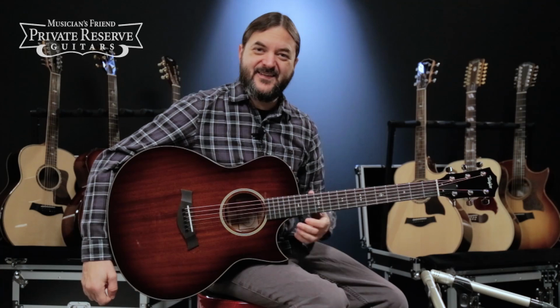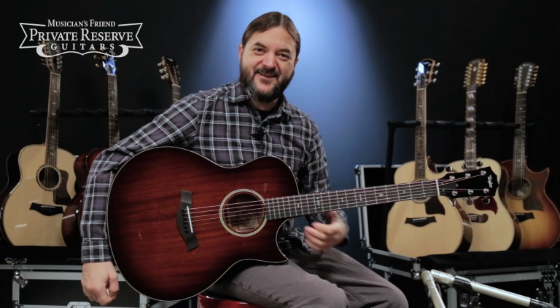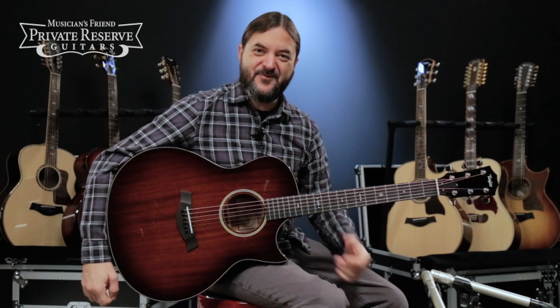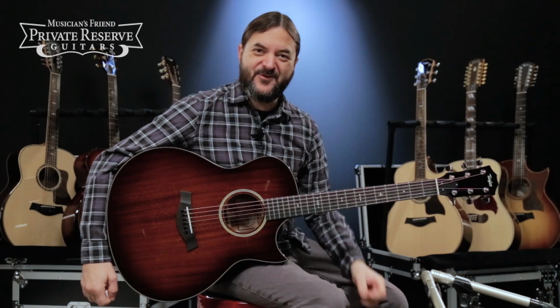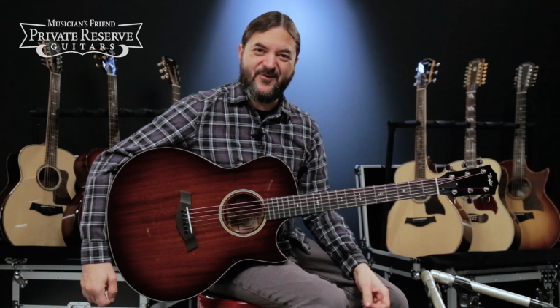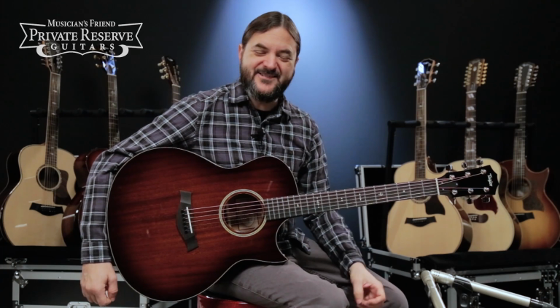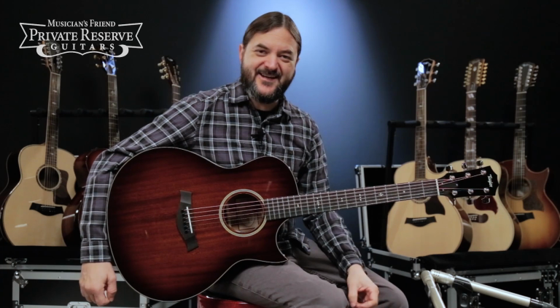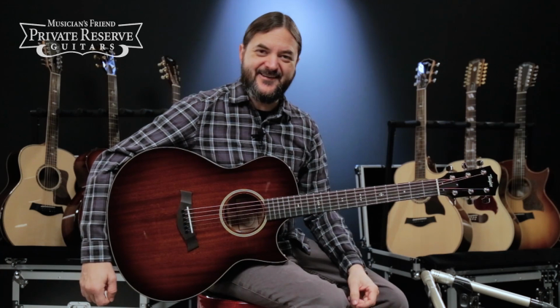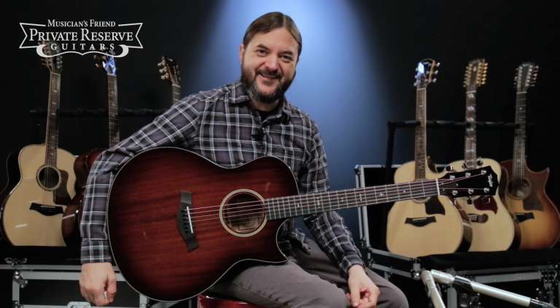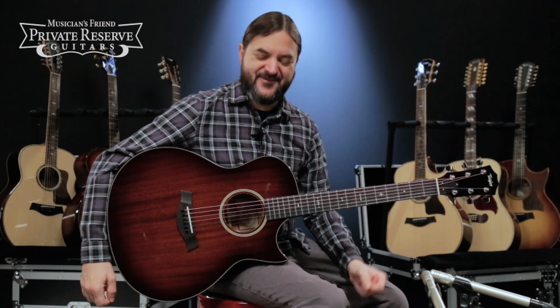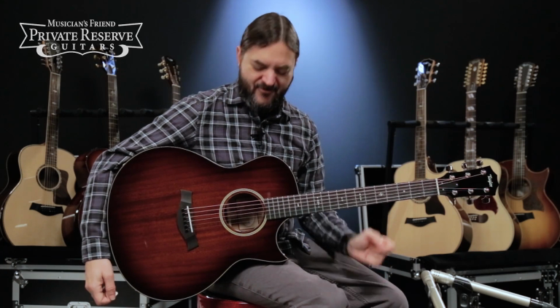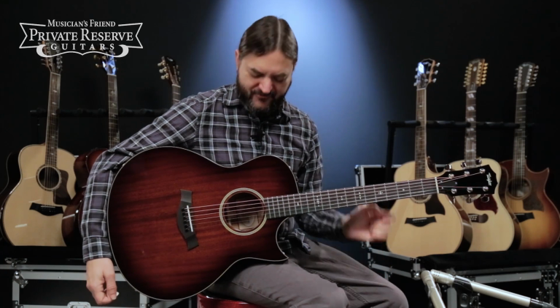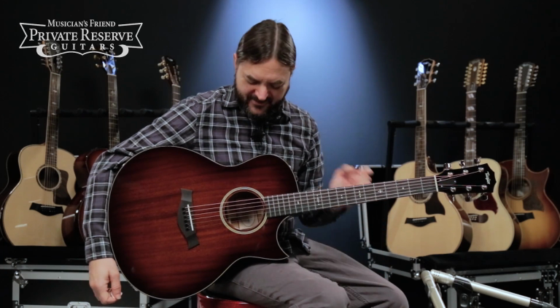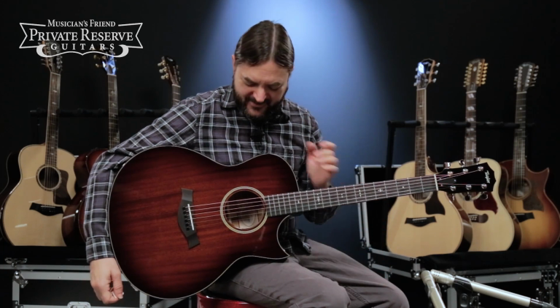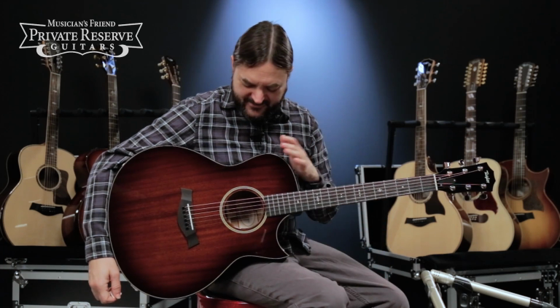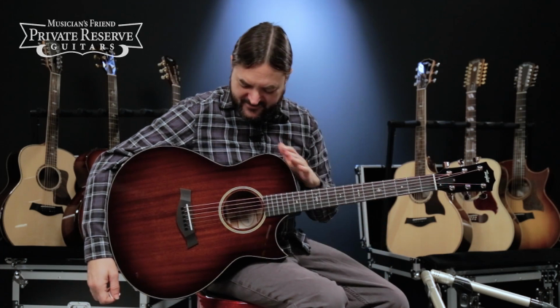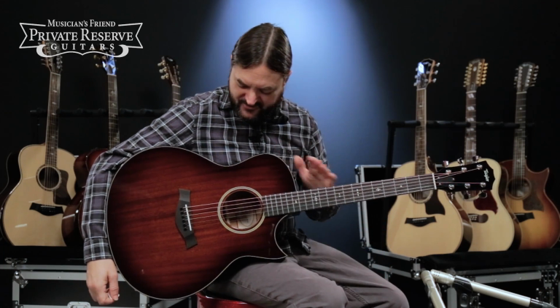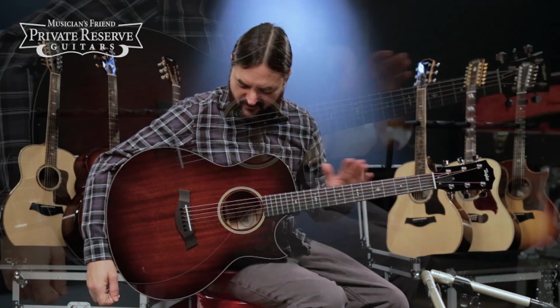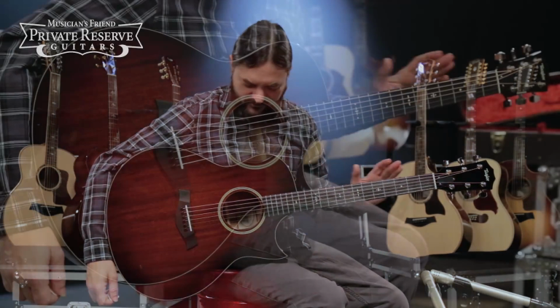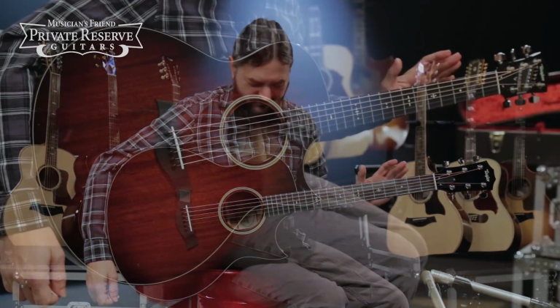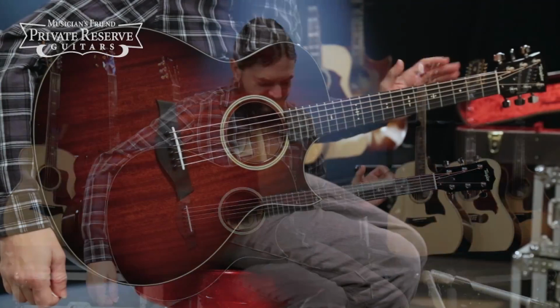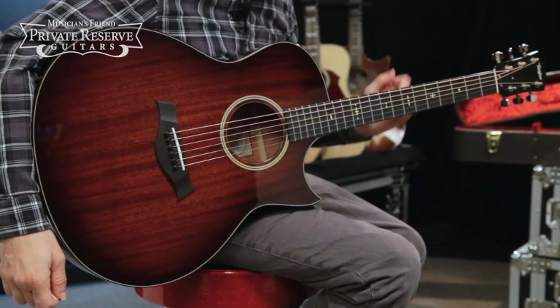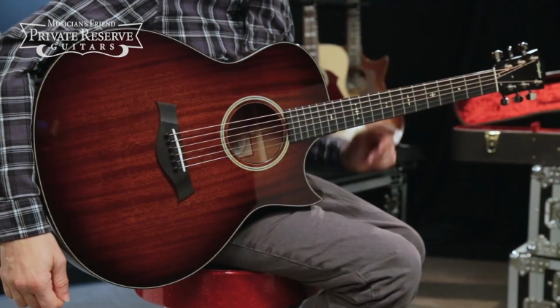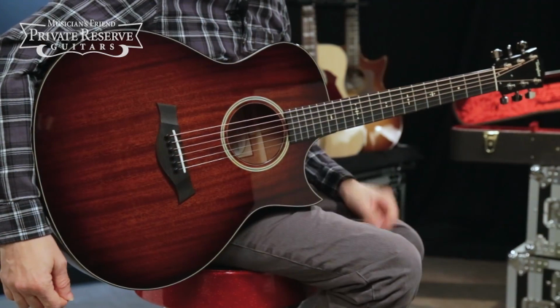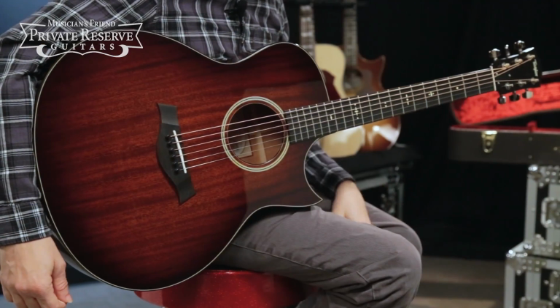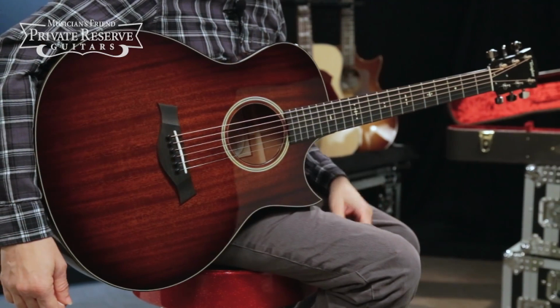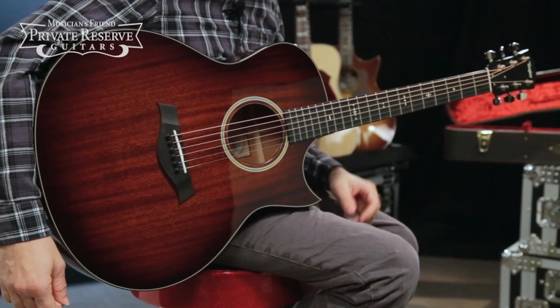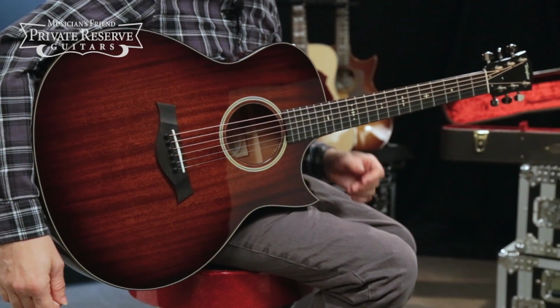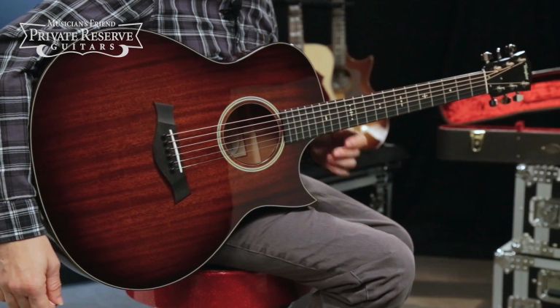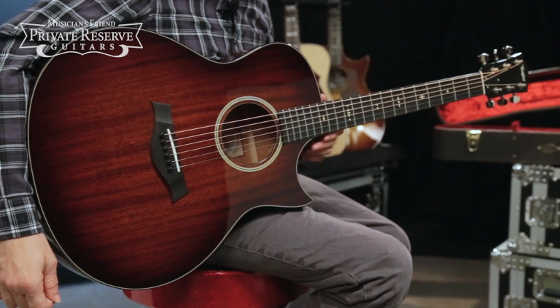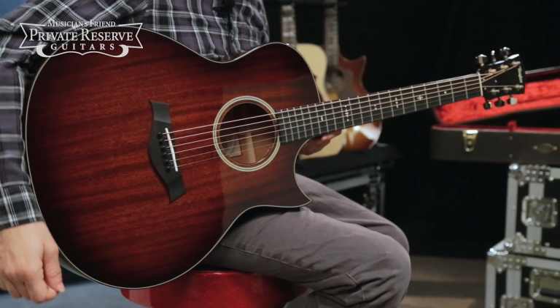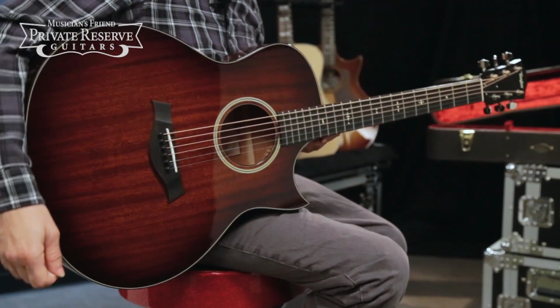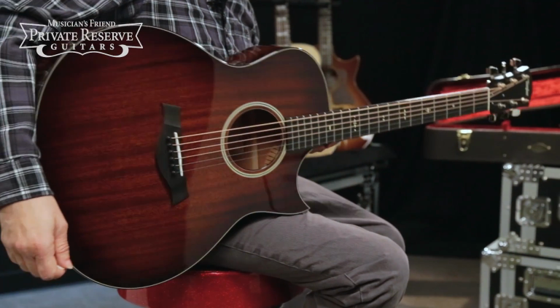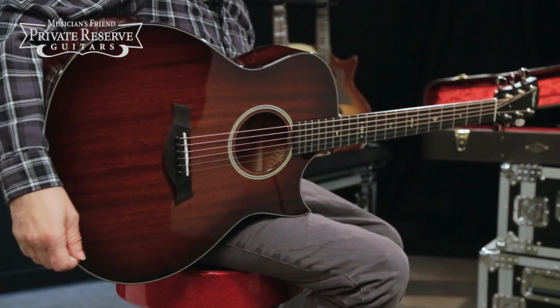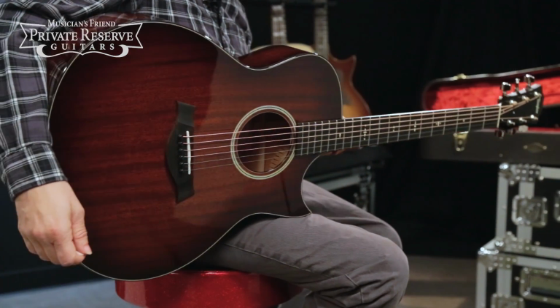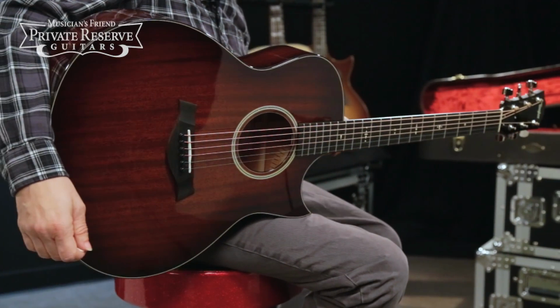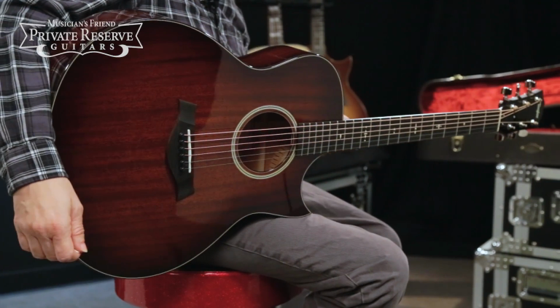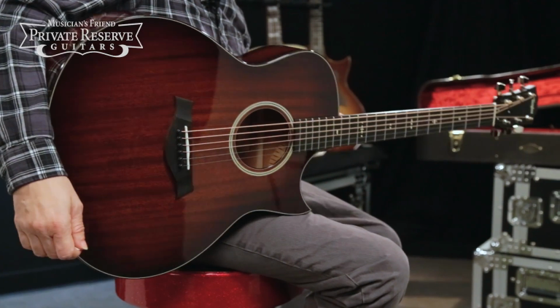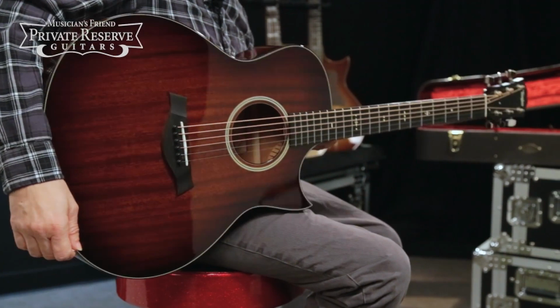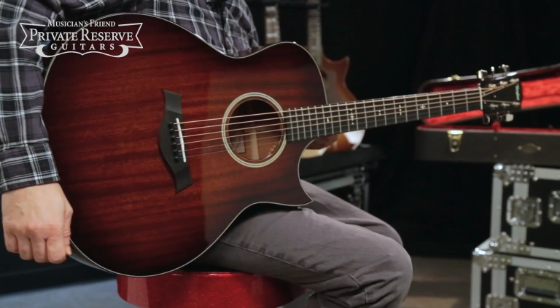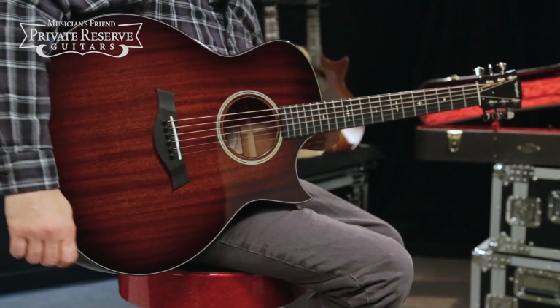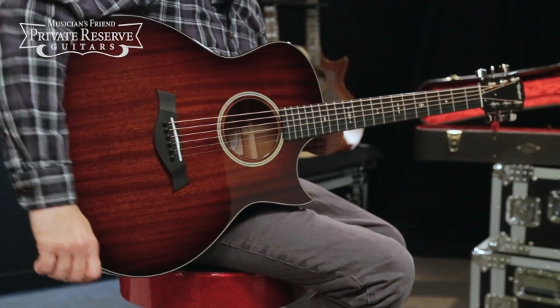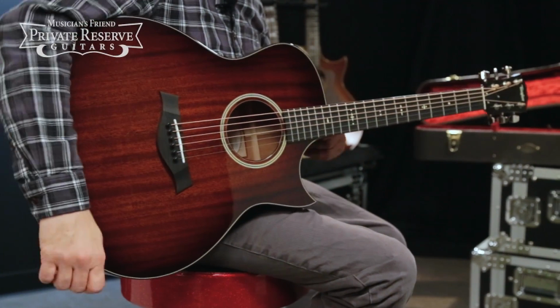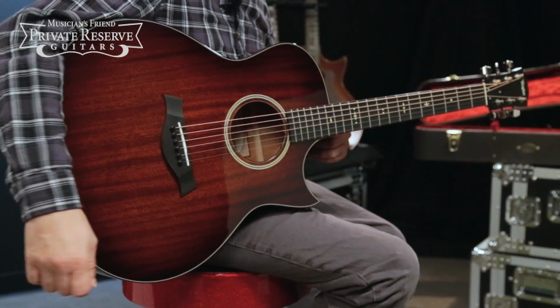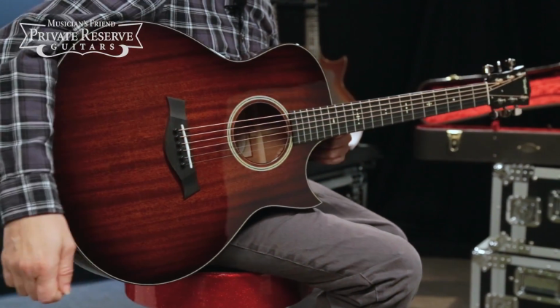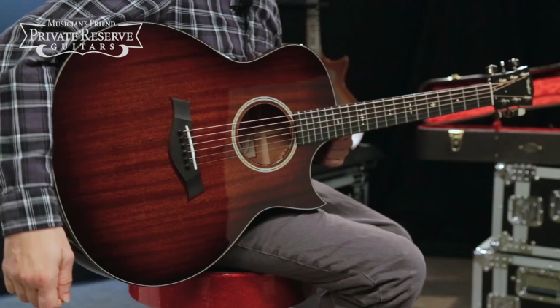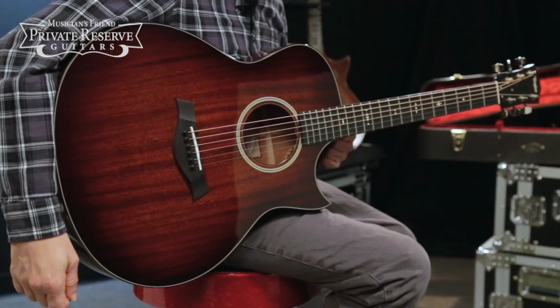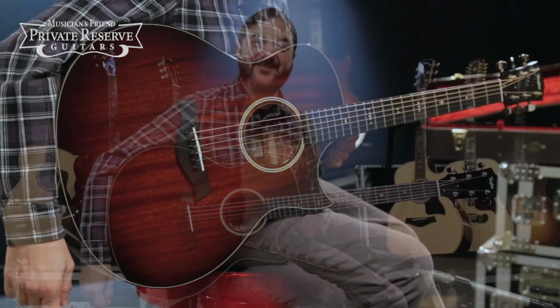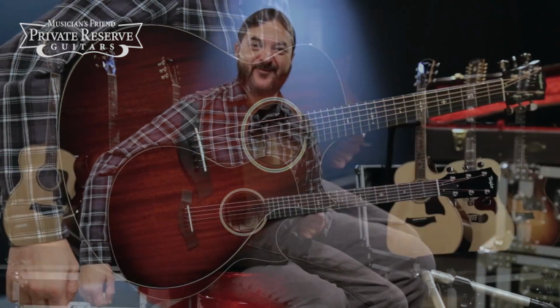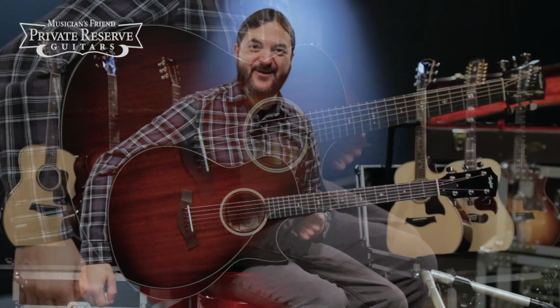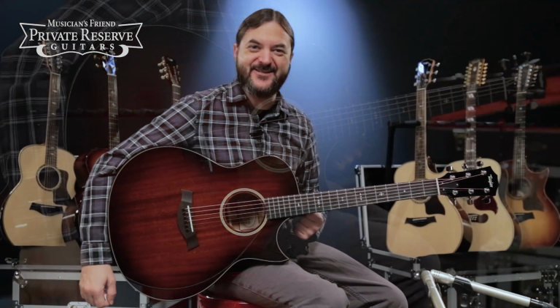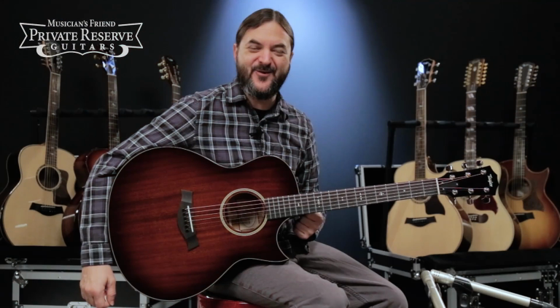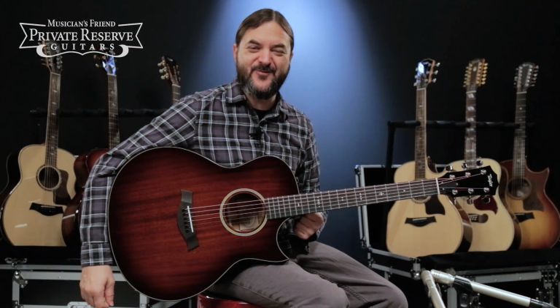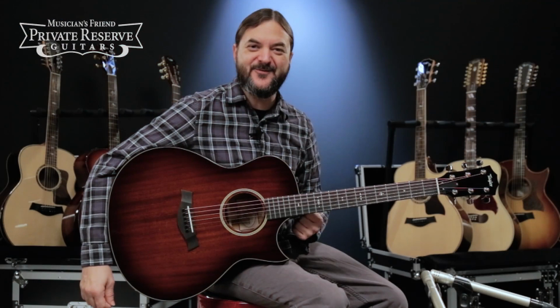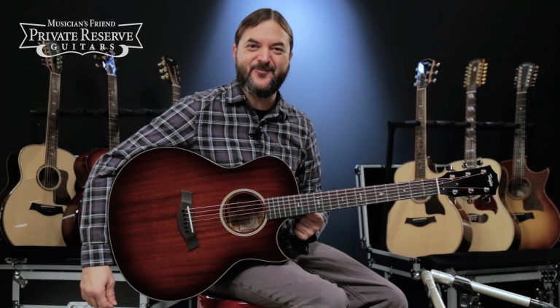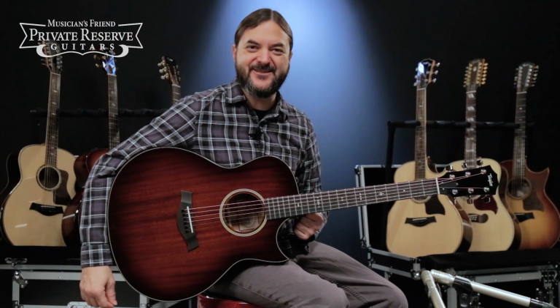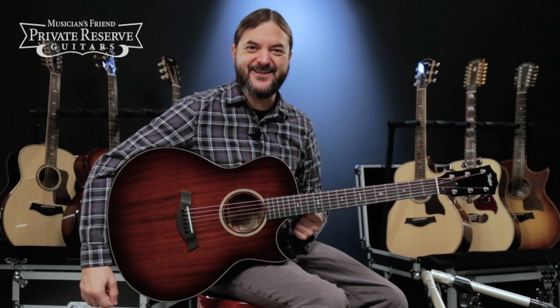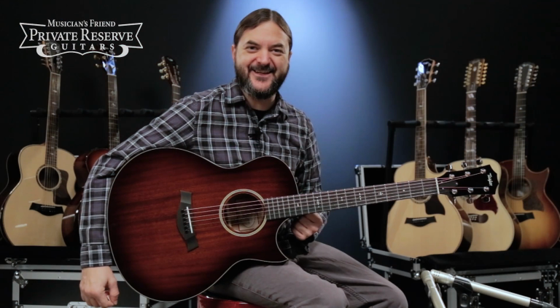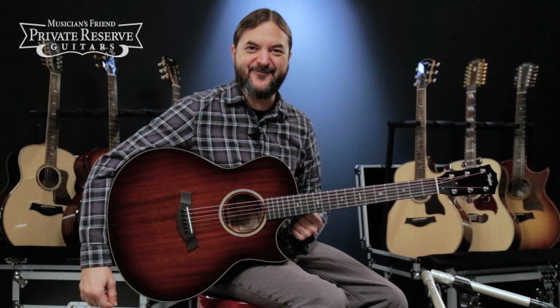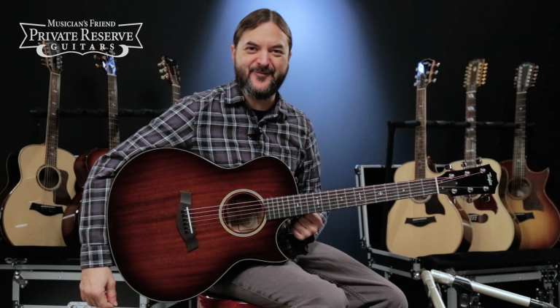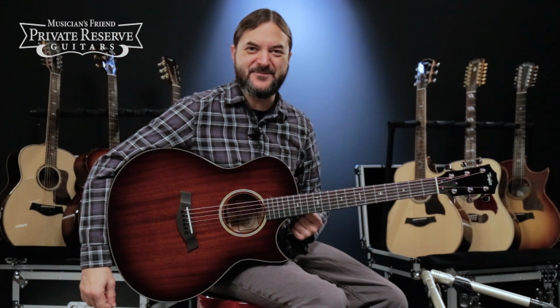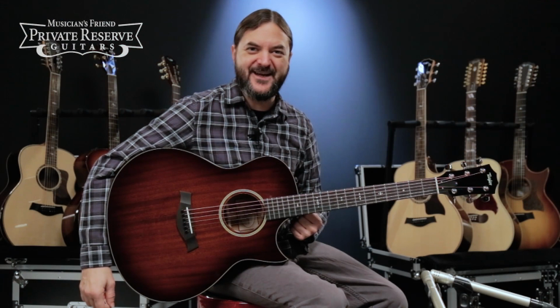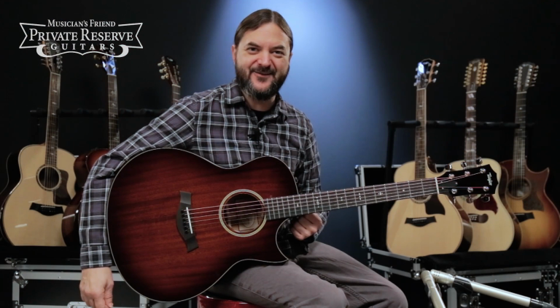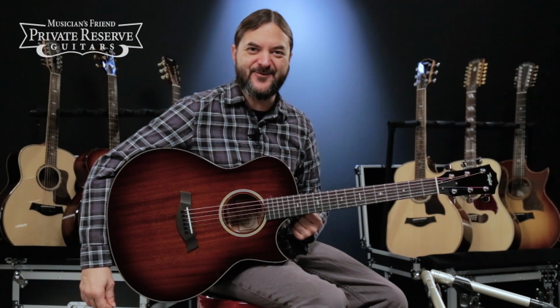Yeah, what a great sounding guitar. I really like the dark look of this guitar as well, and it's just a lot of fun to play. Great tone, once again, from Taylor.